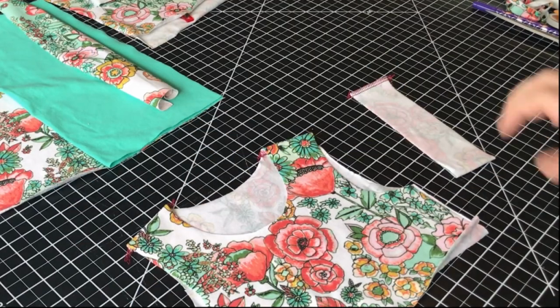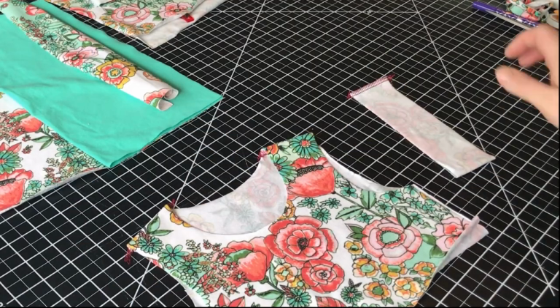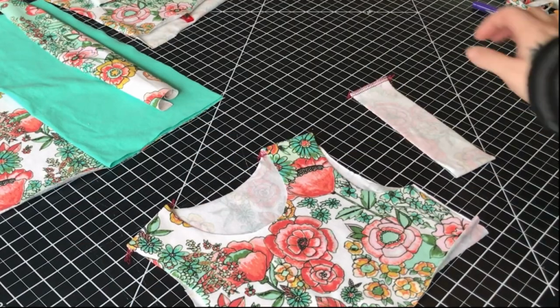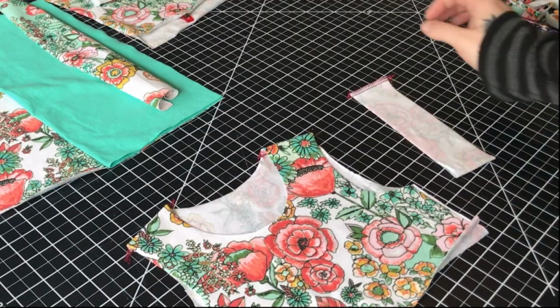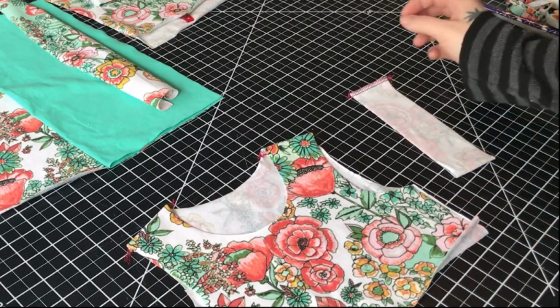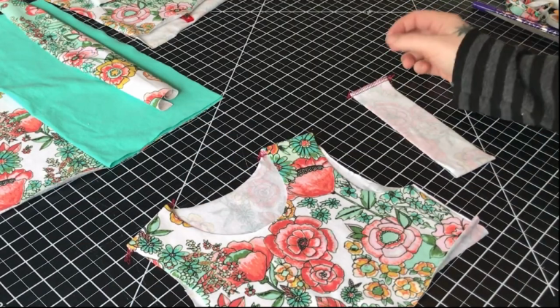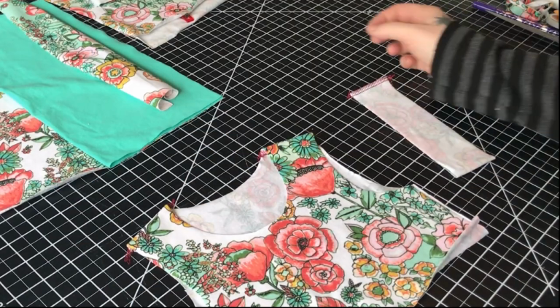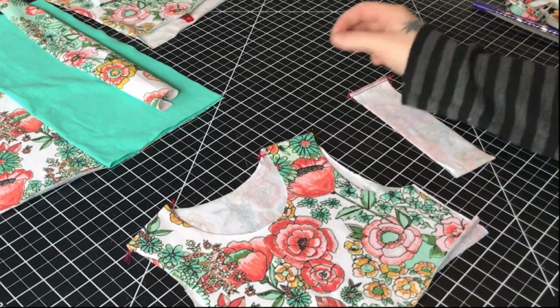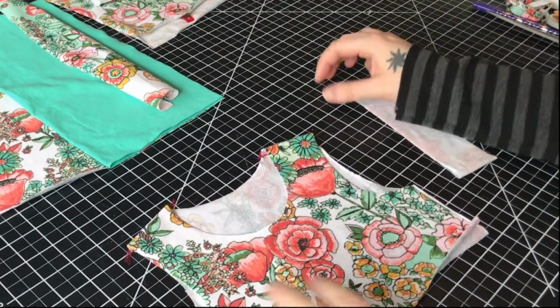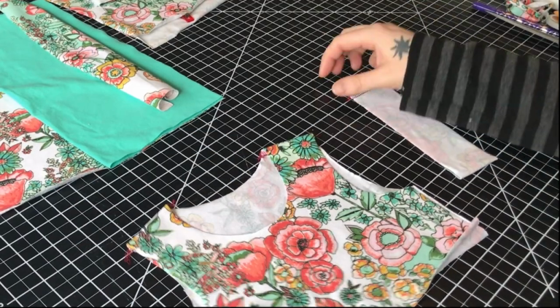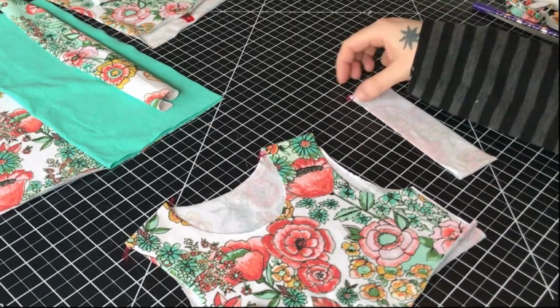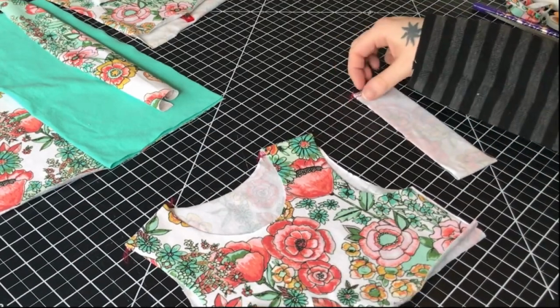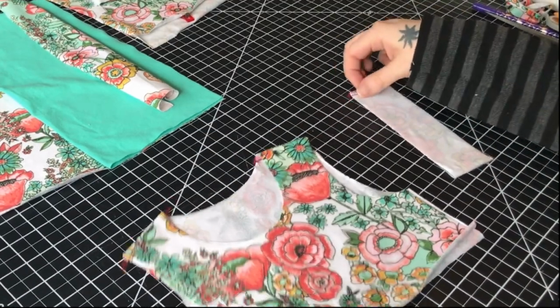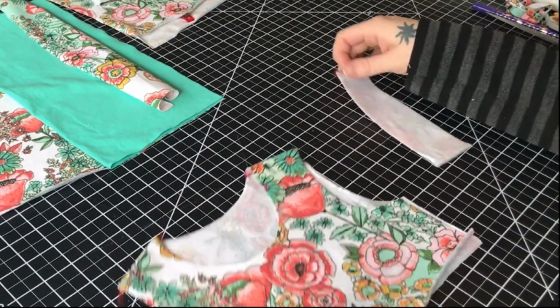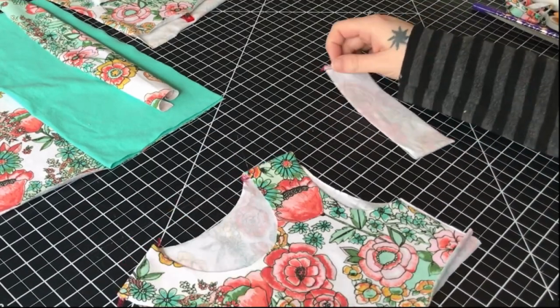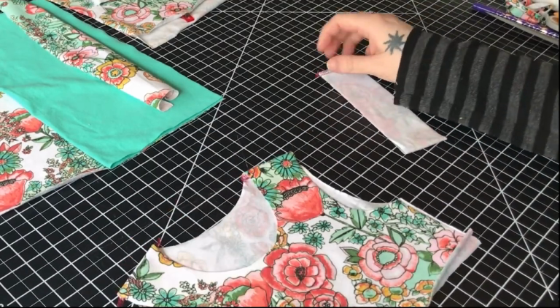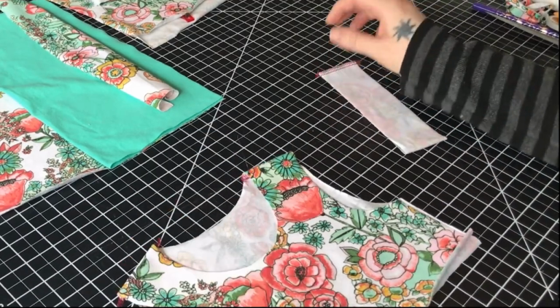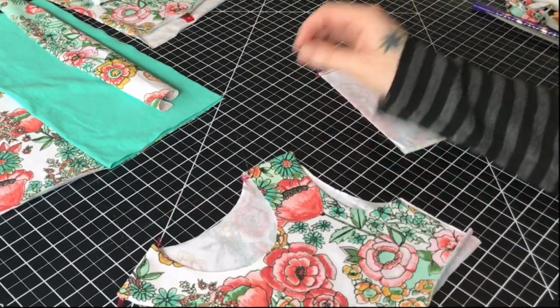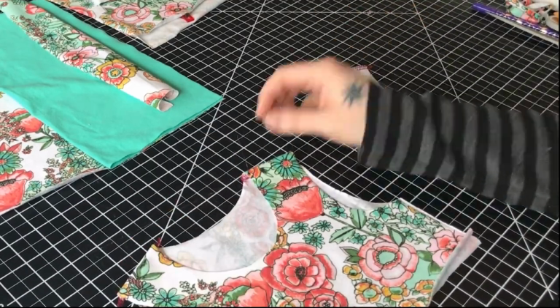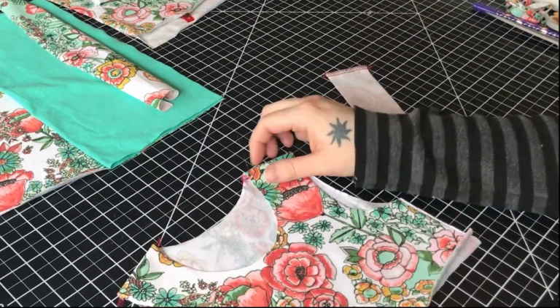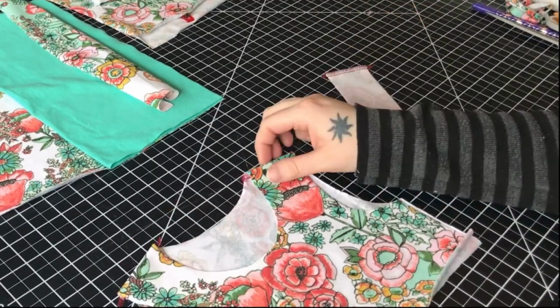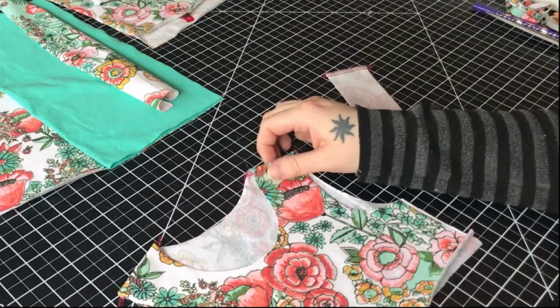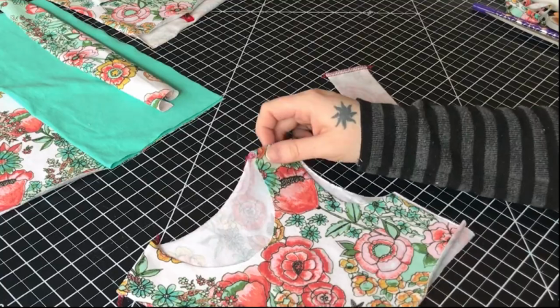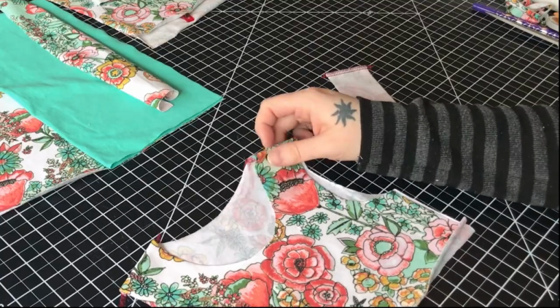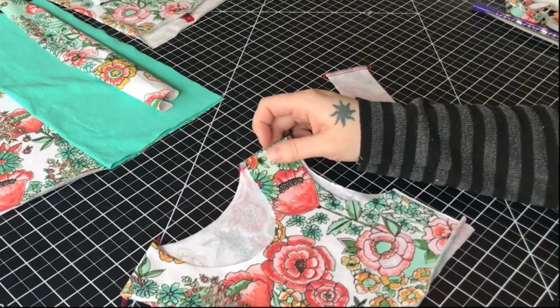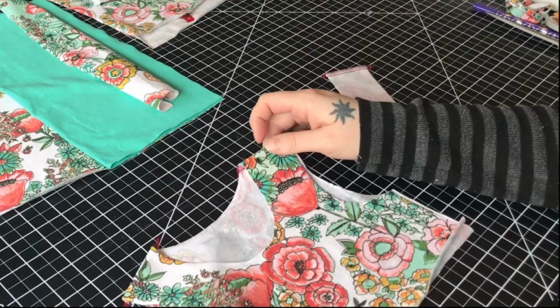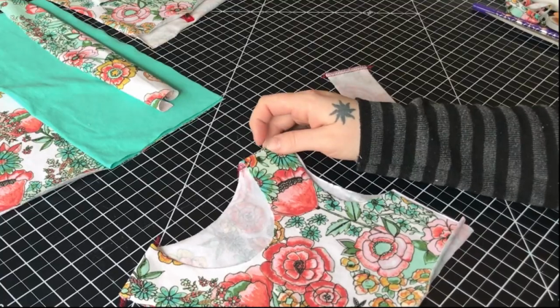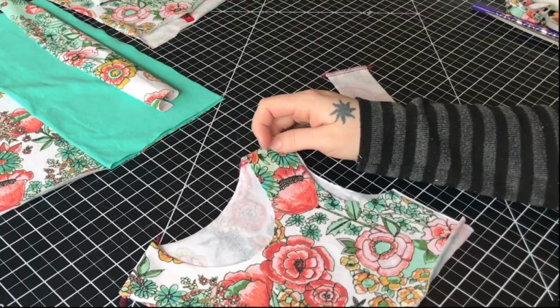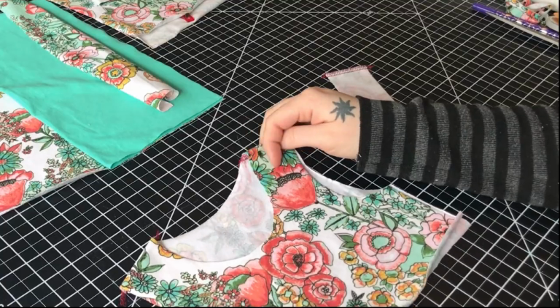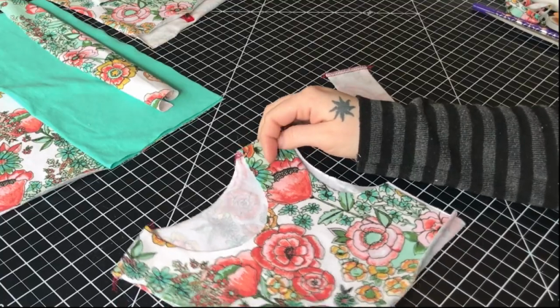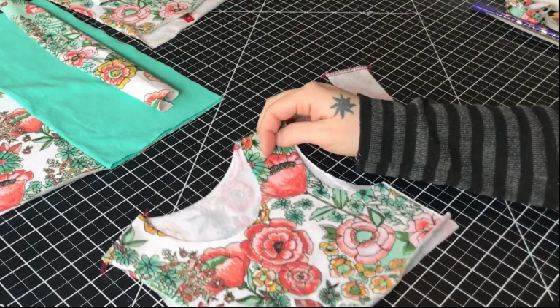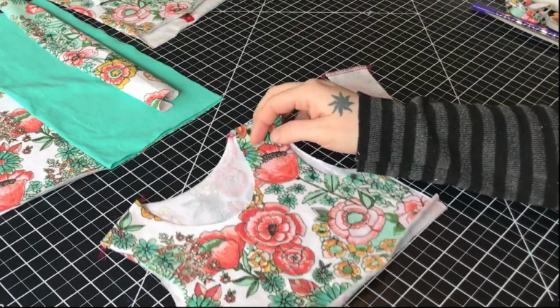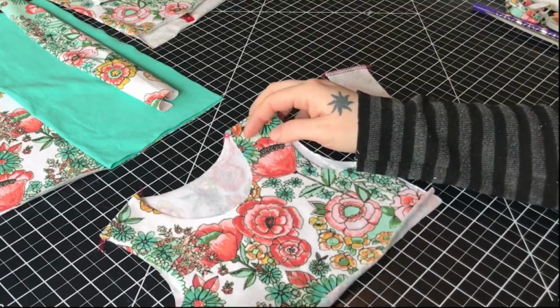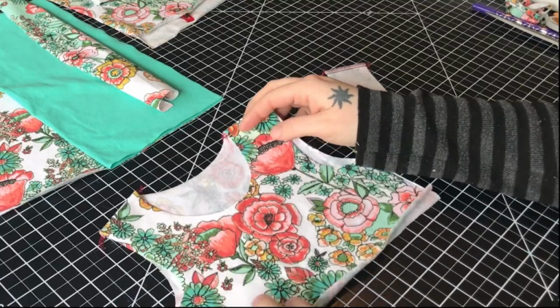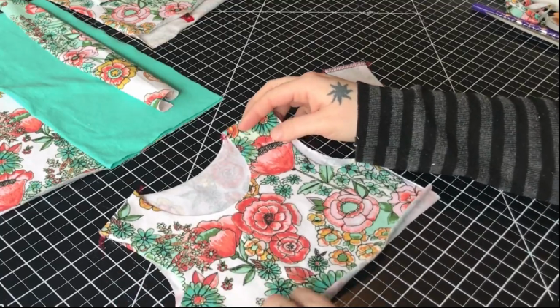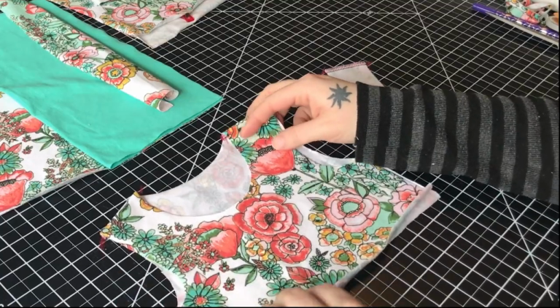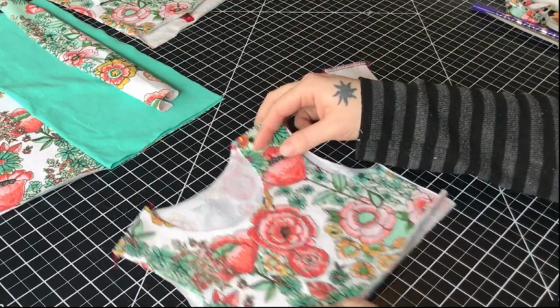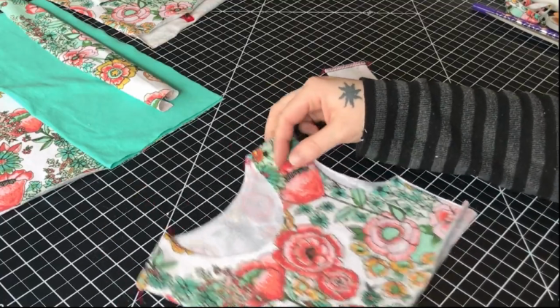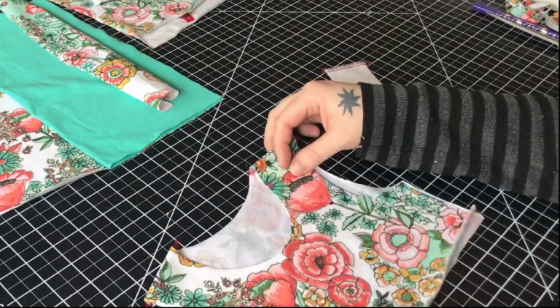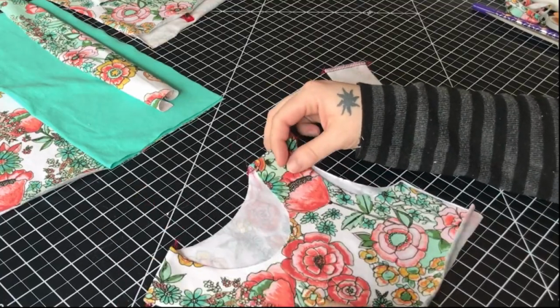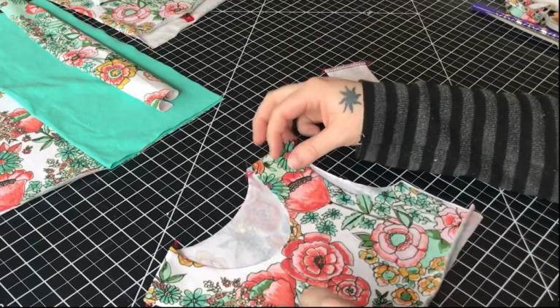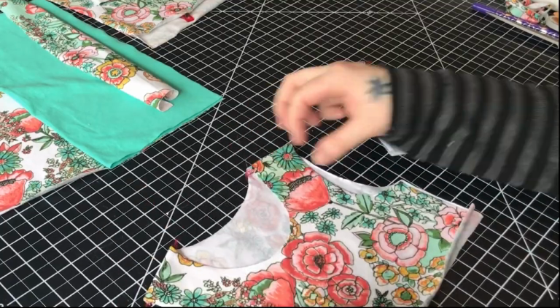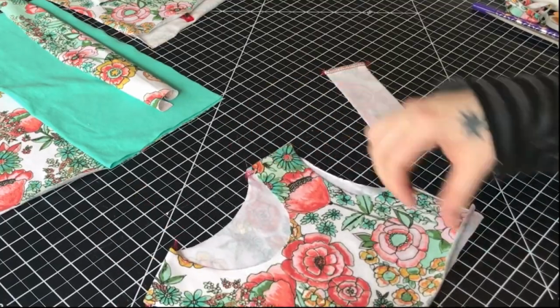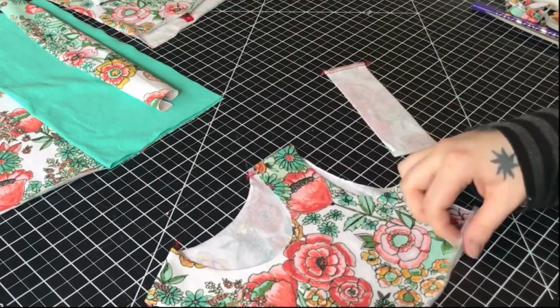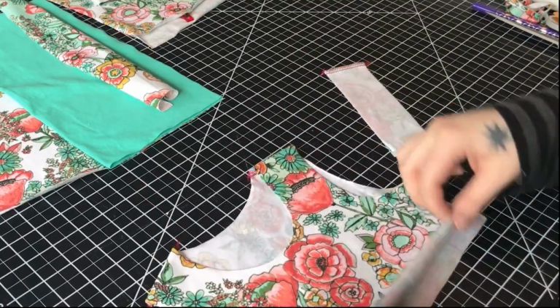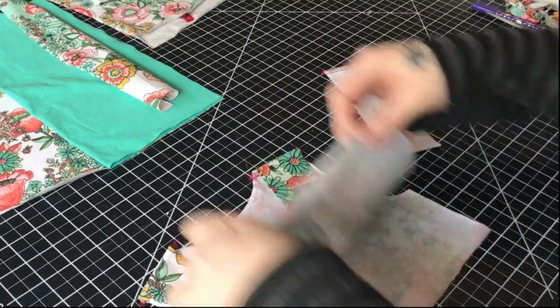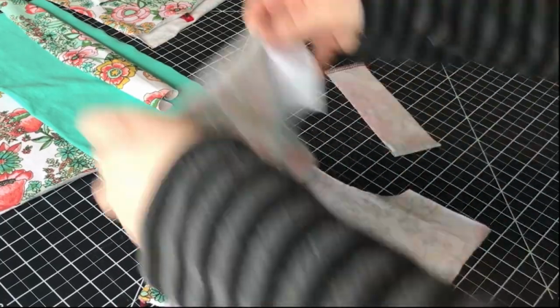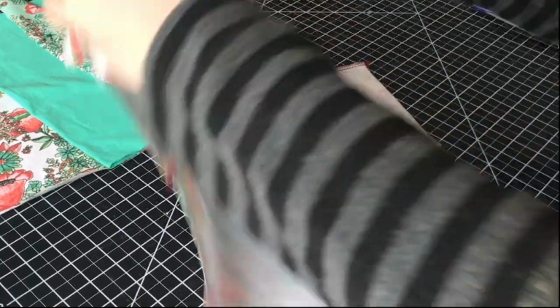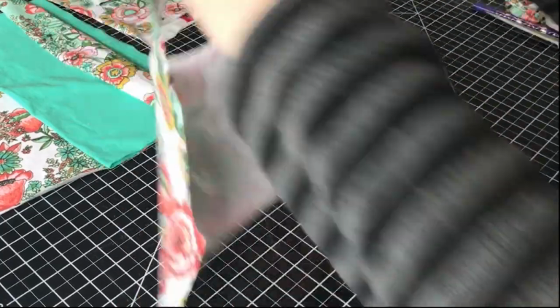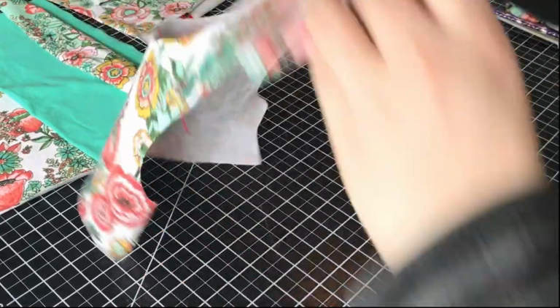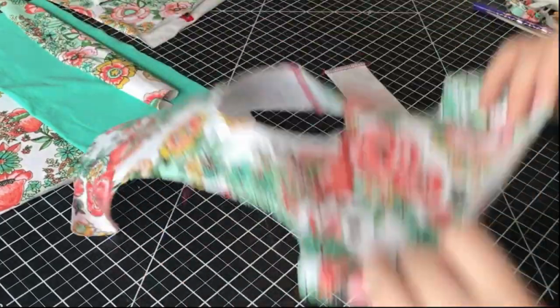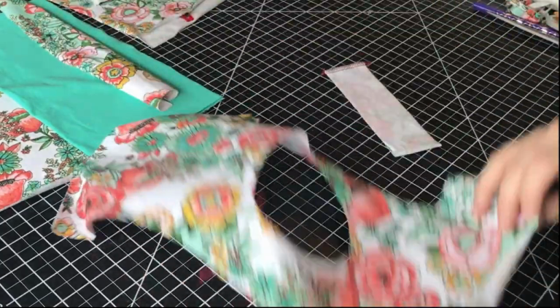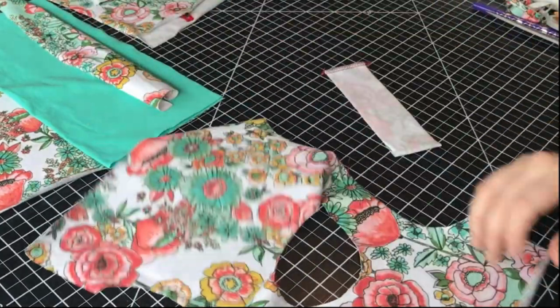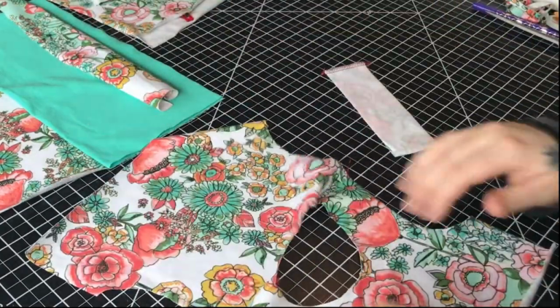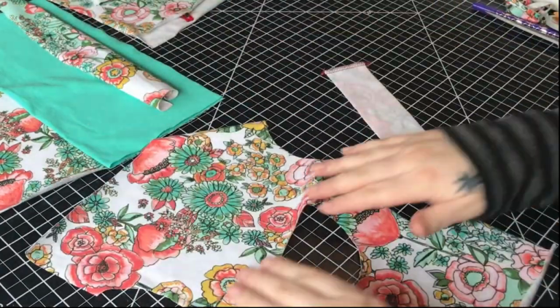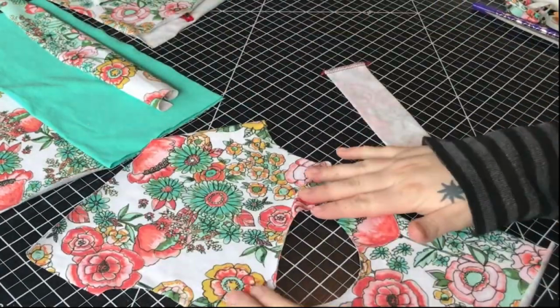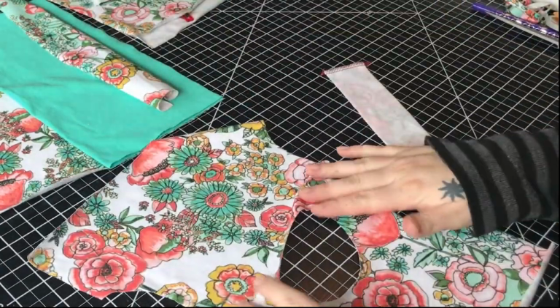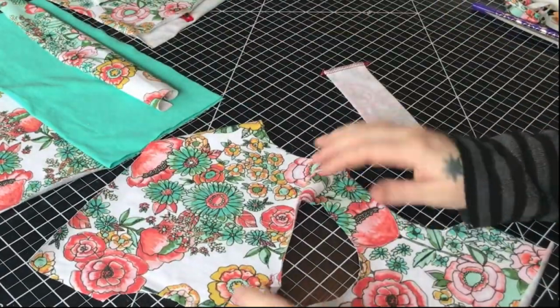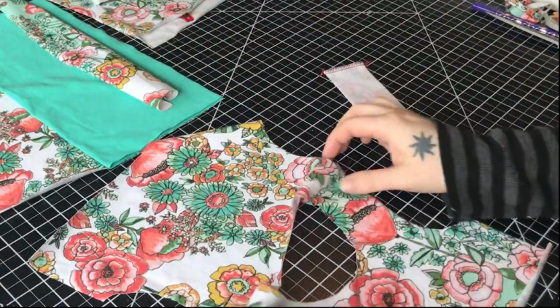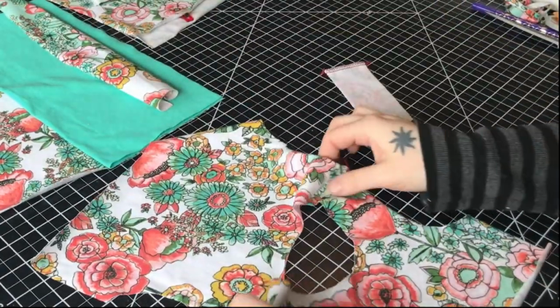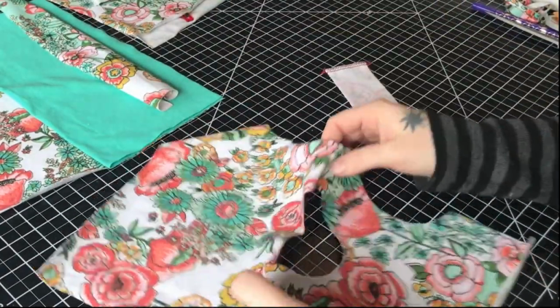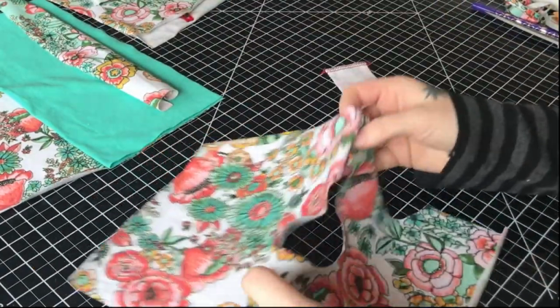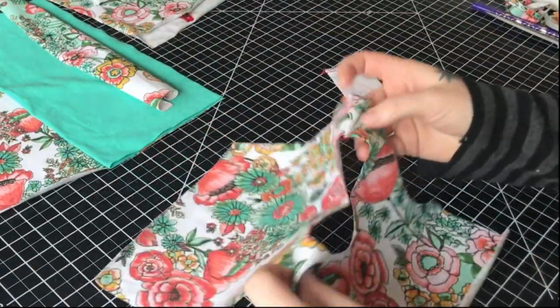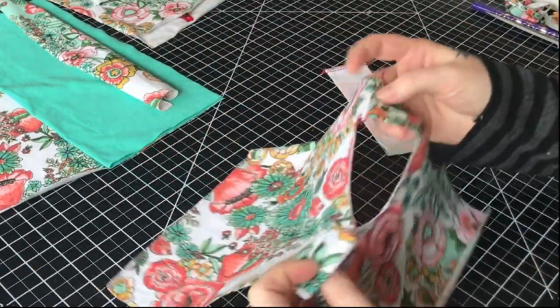The pattern I'm using today is the new Wendy Bird. I already have the shoulder seams attached.